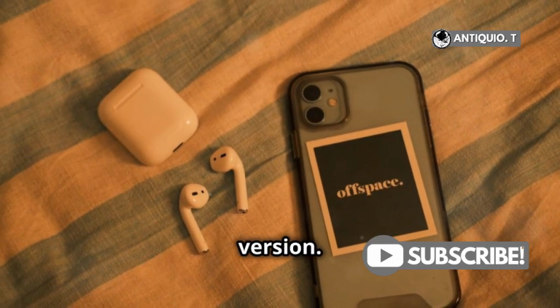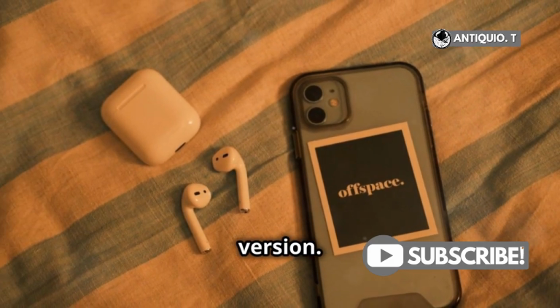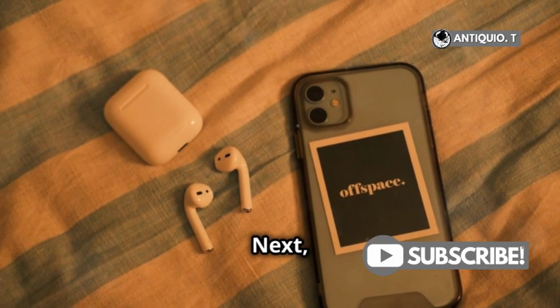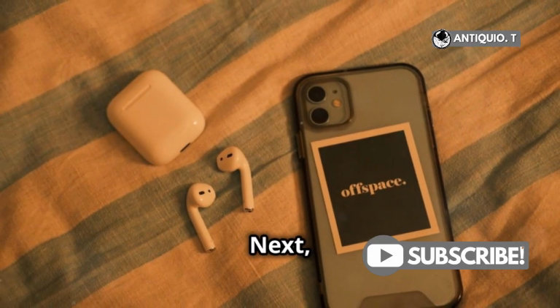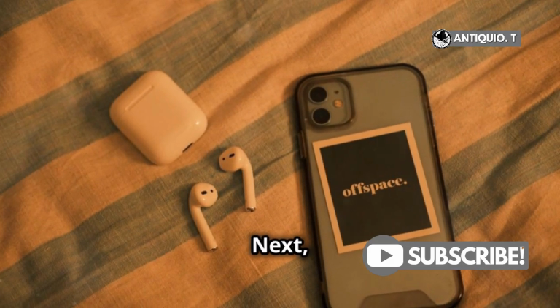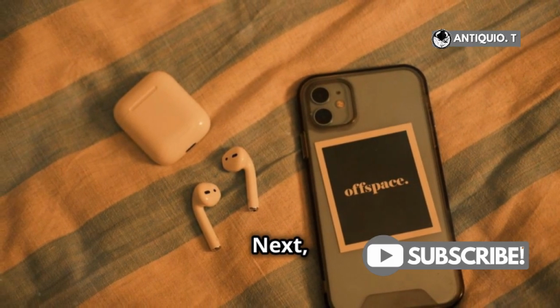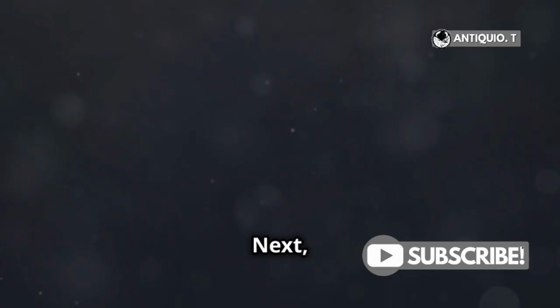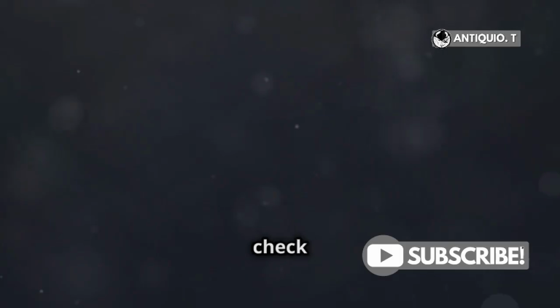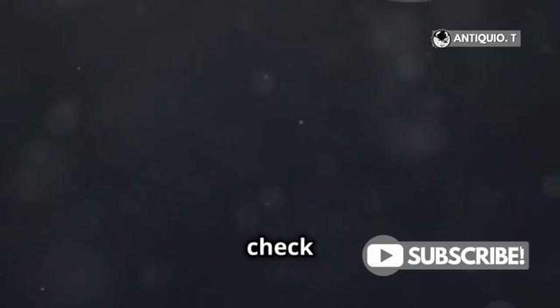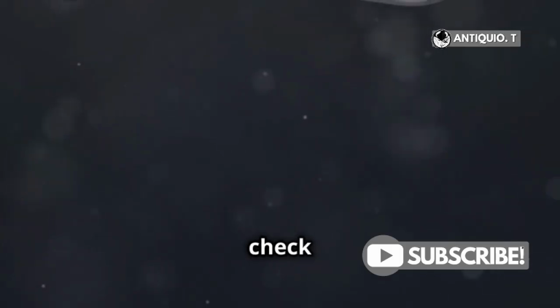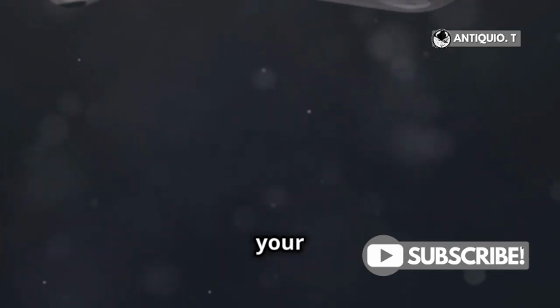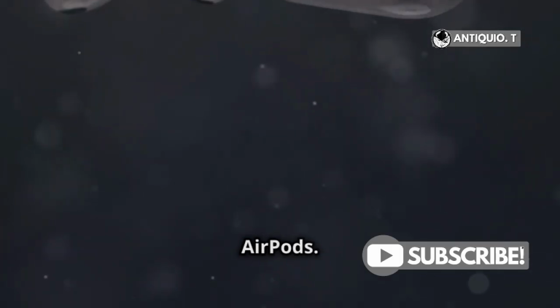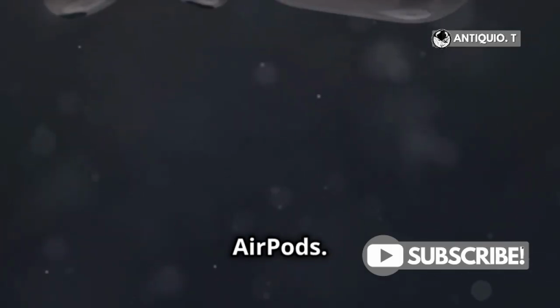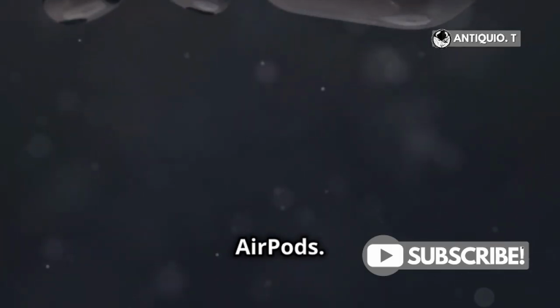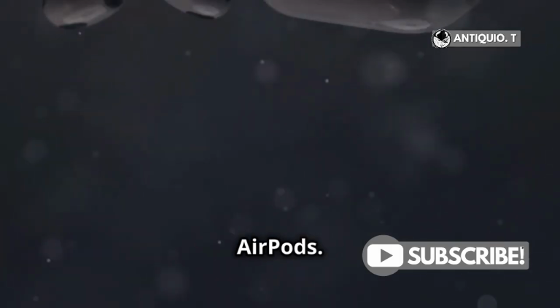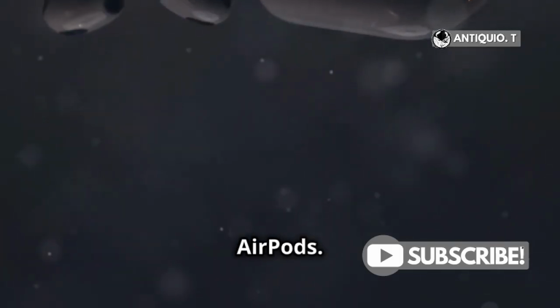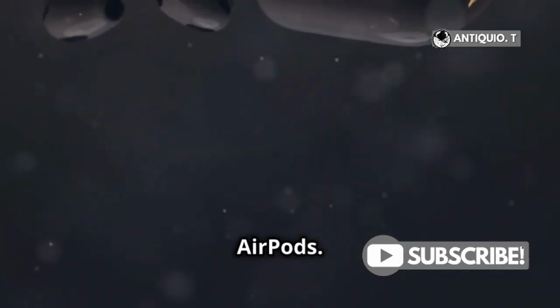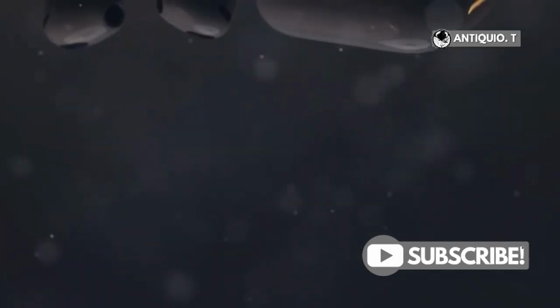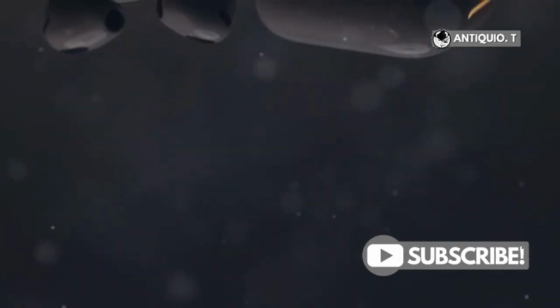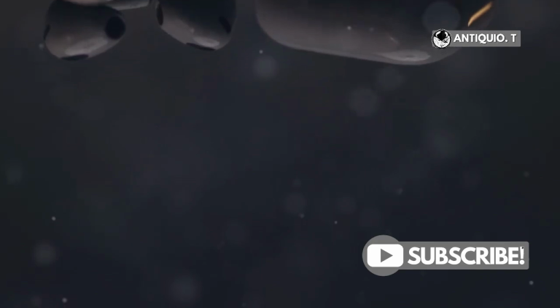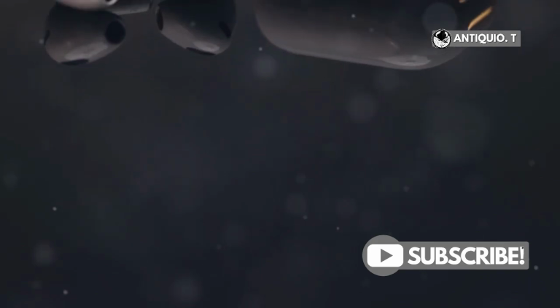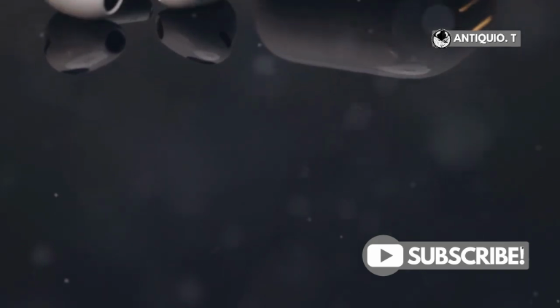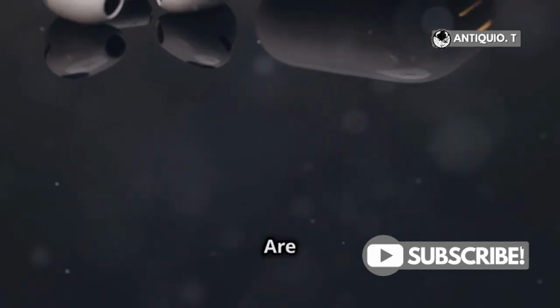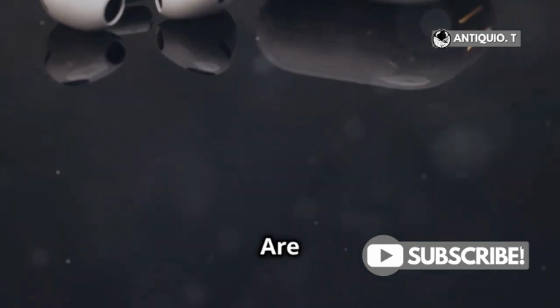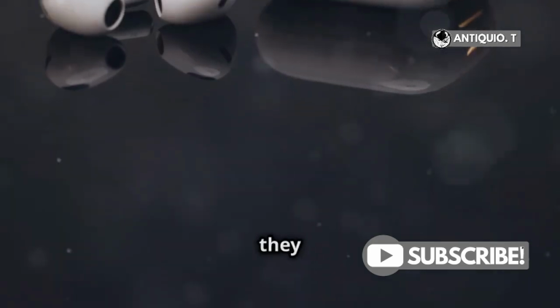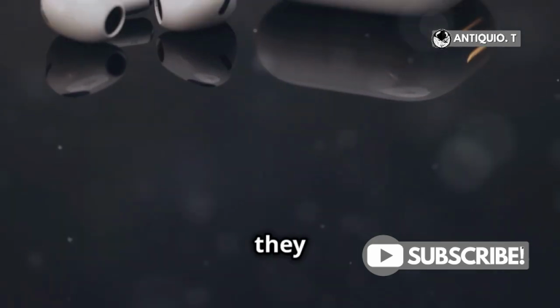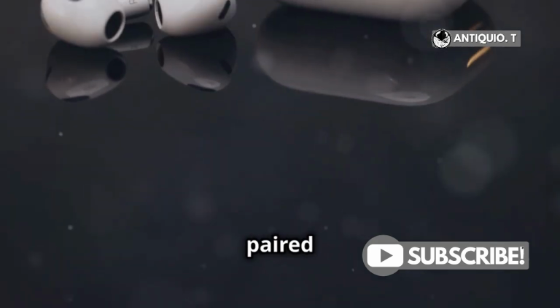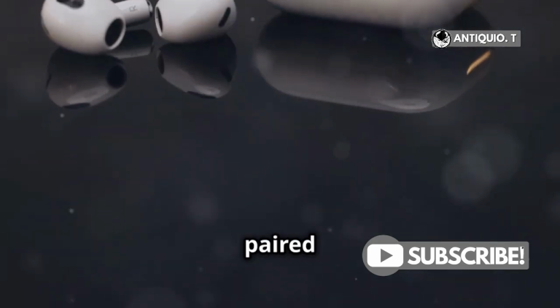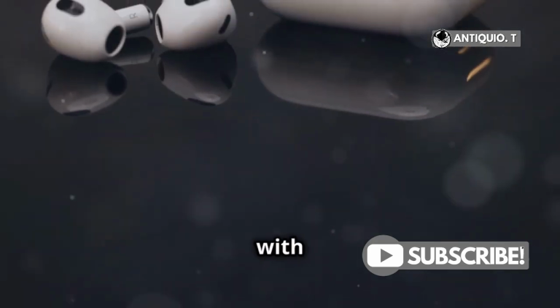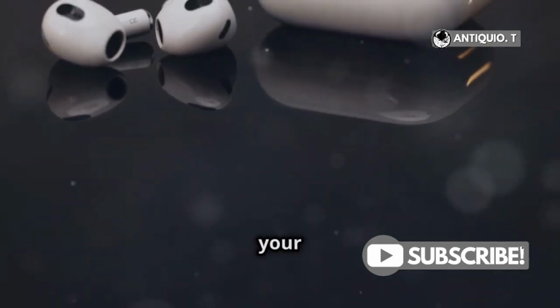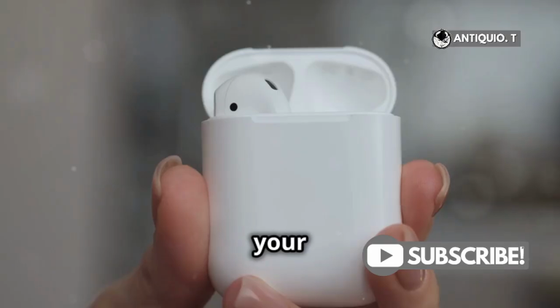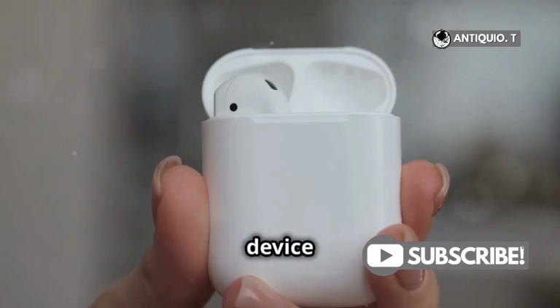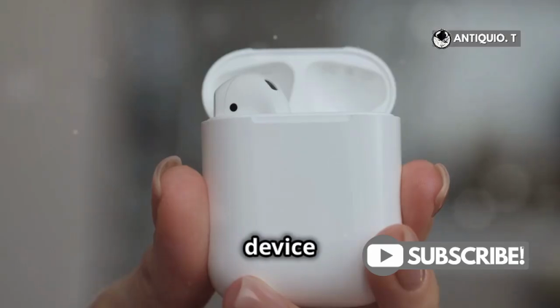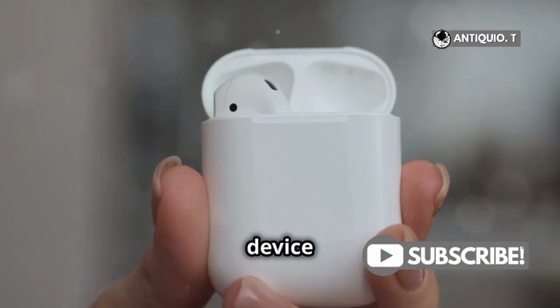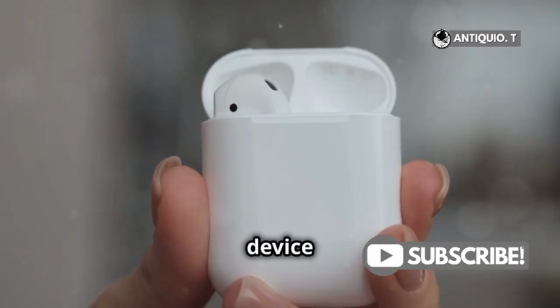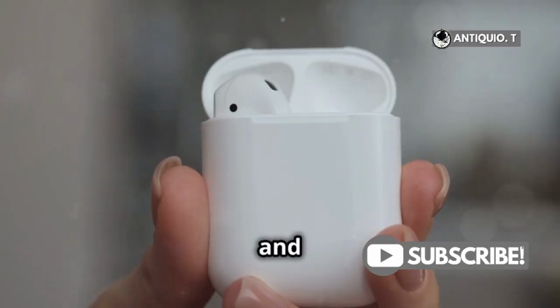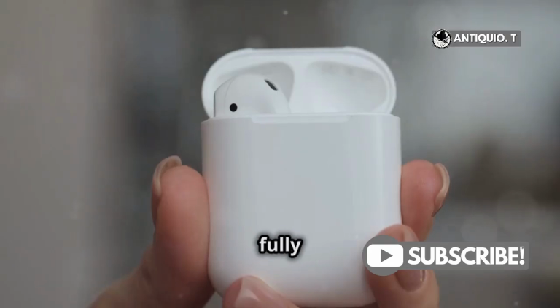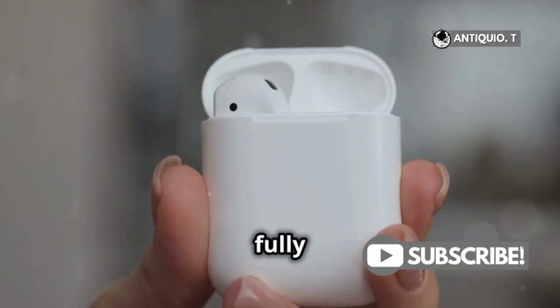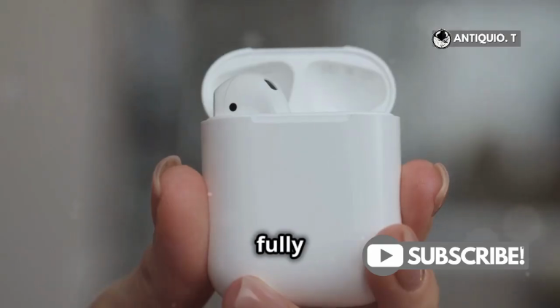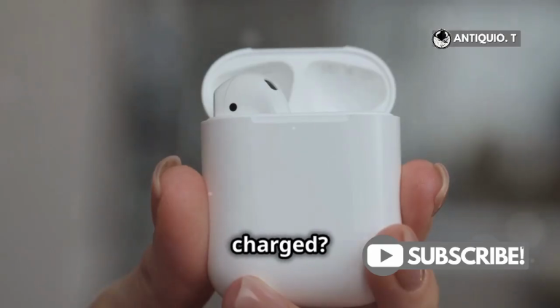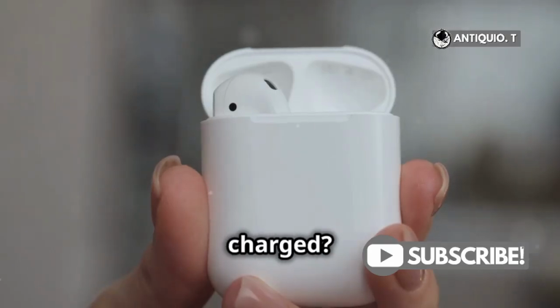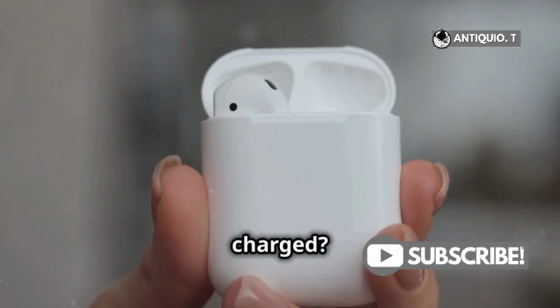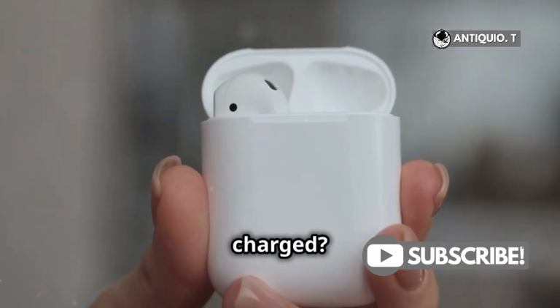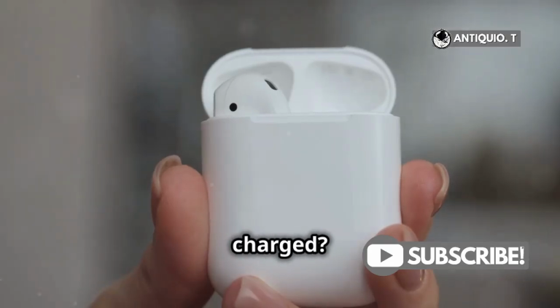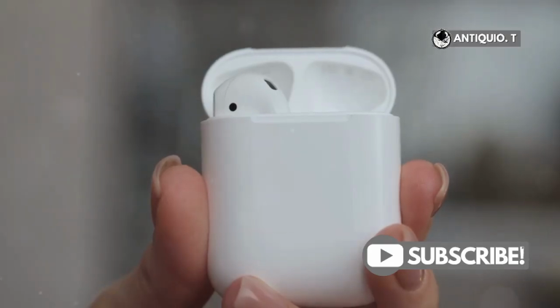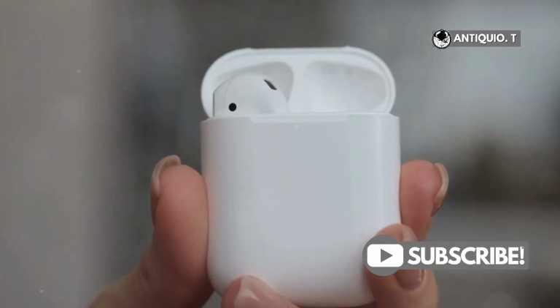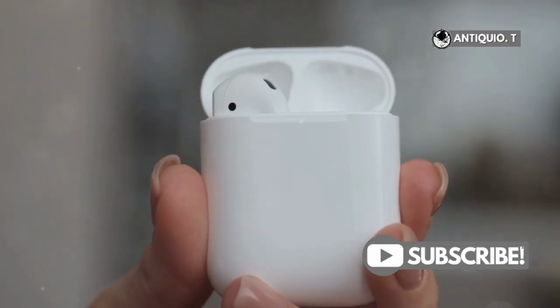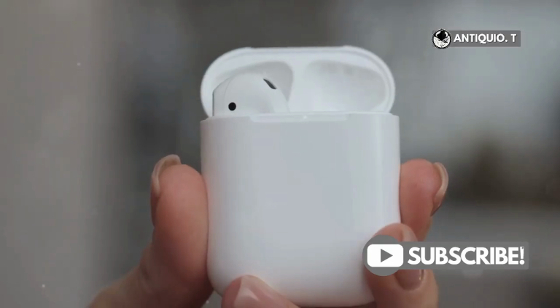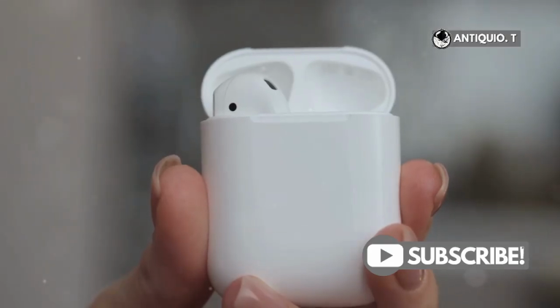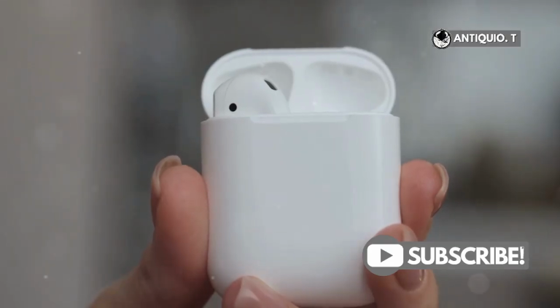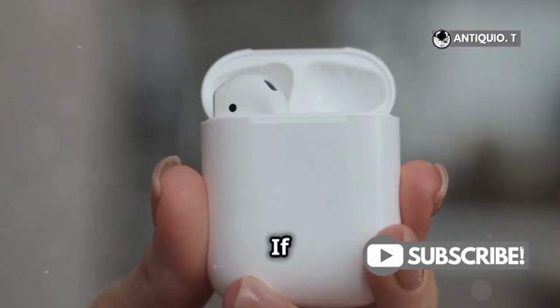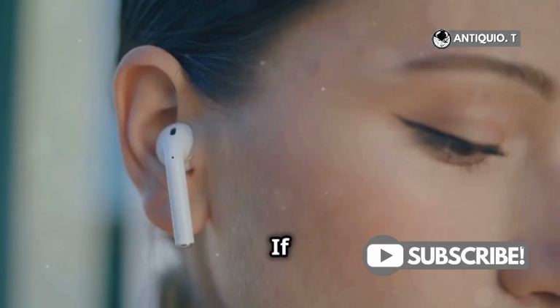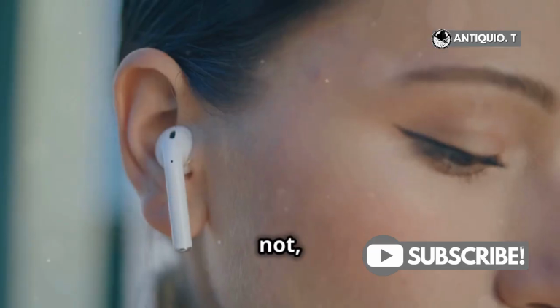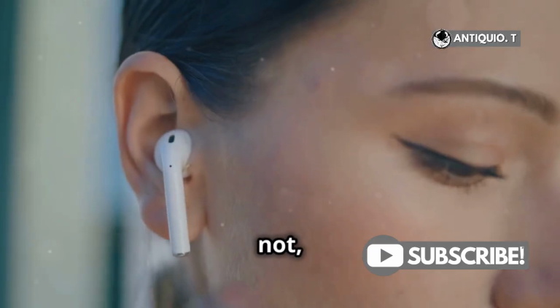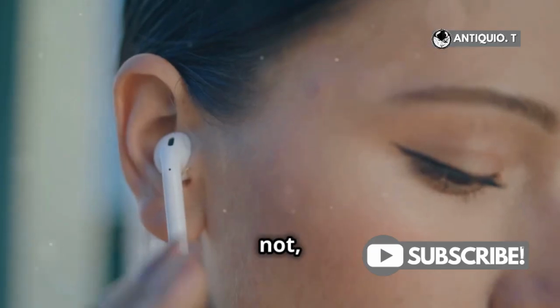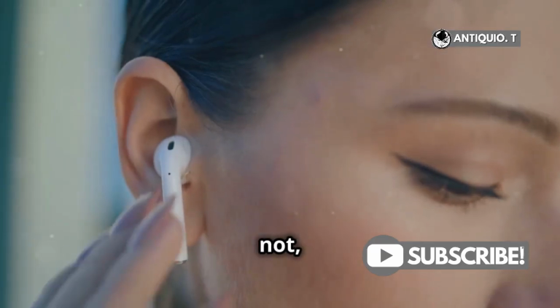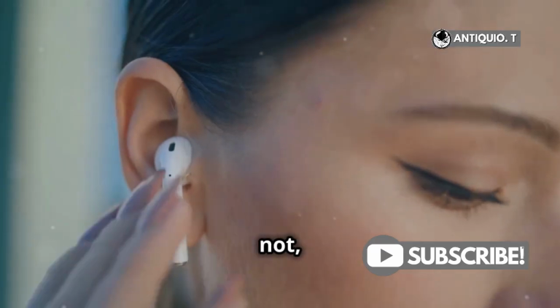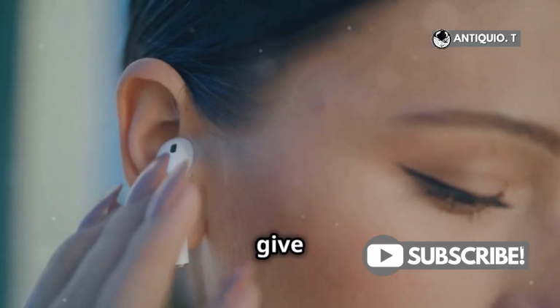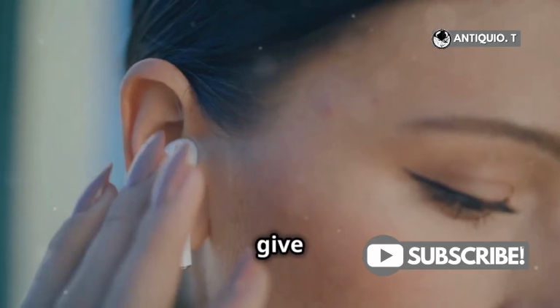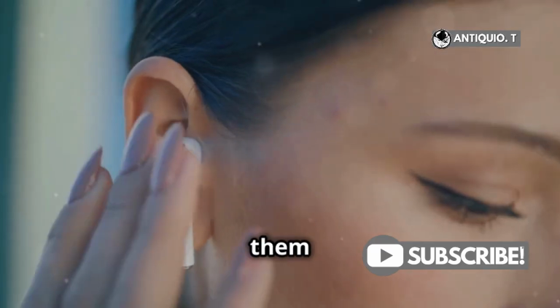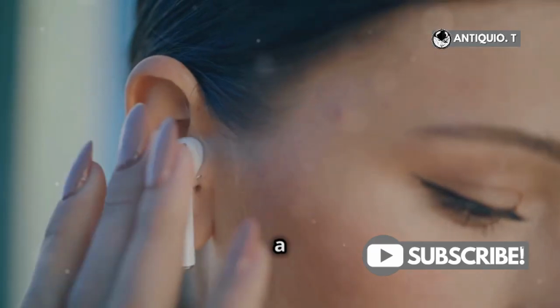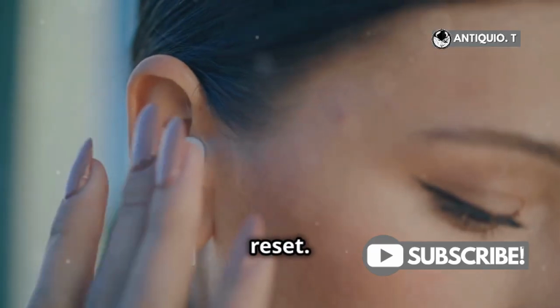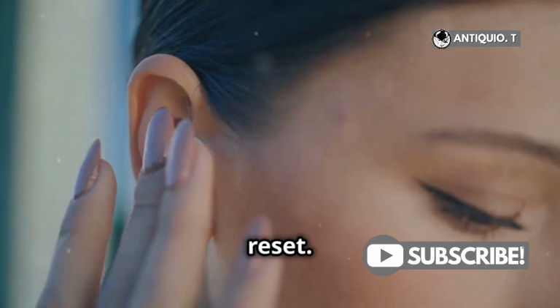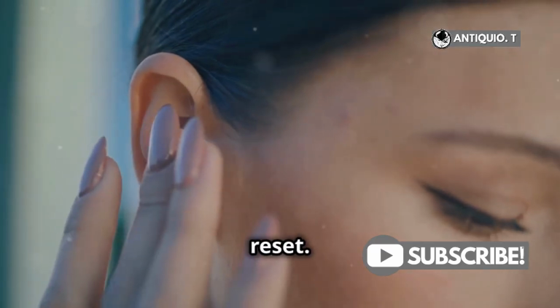Next, check your AirPods. Are they paired with your device and fully charged? If not, give them a reset.